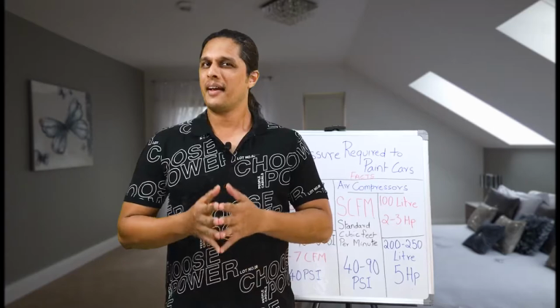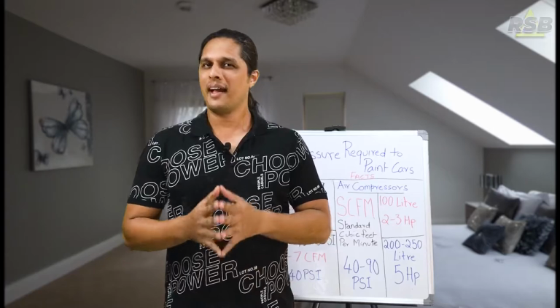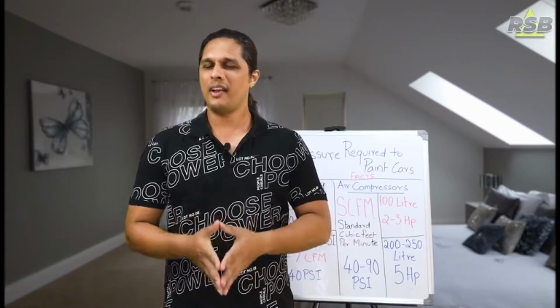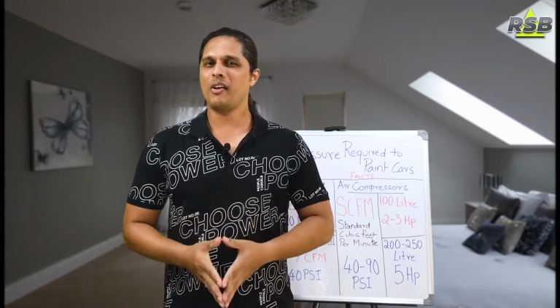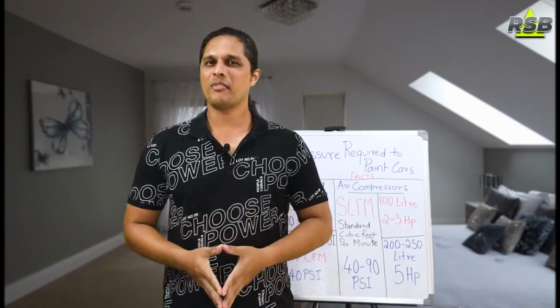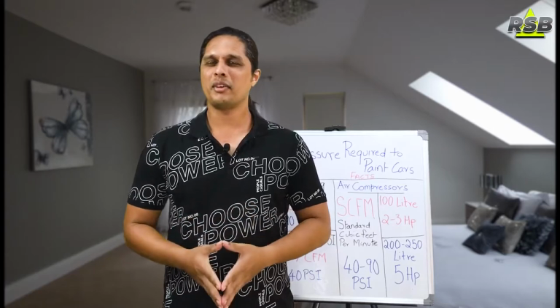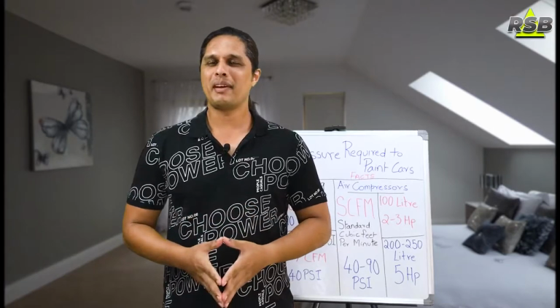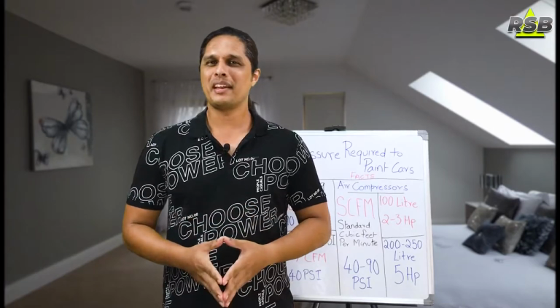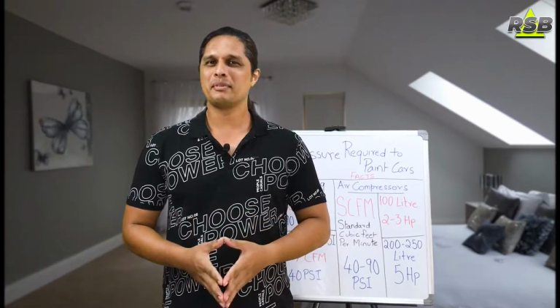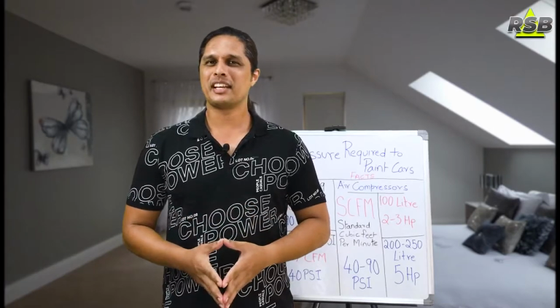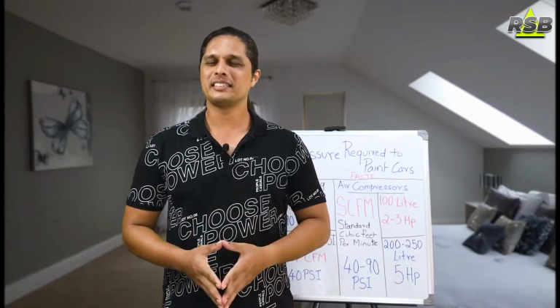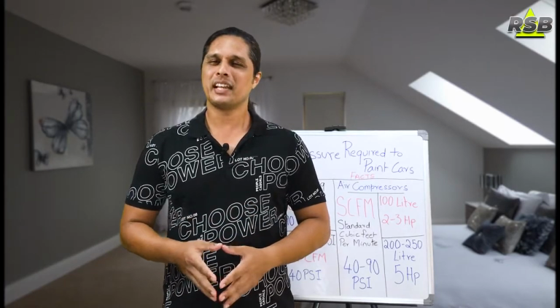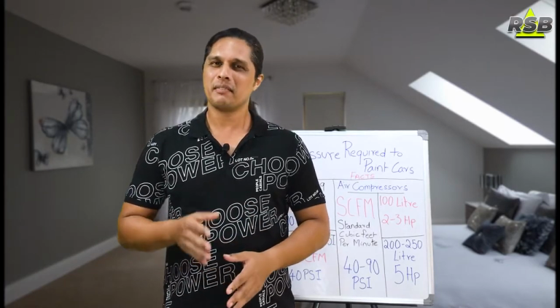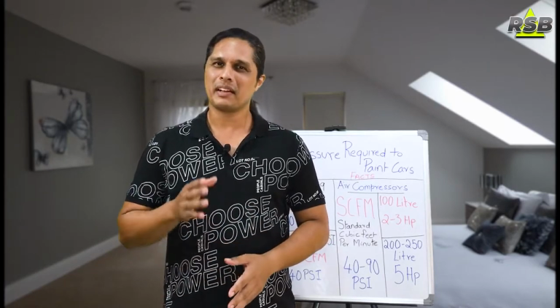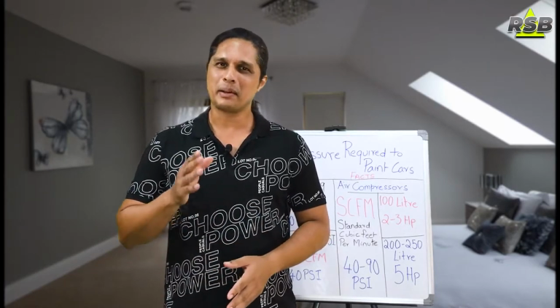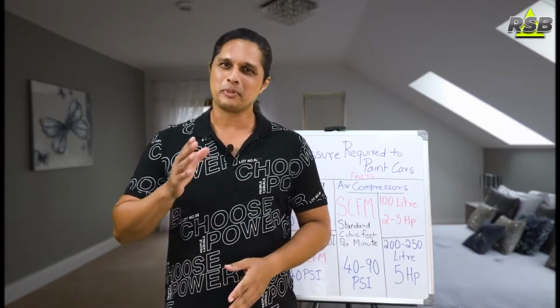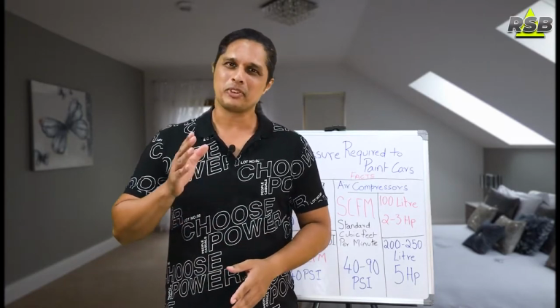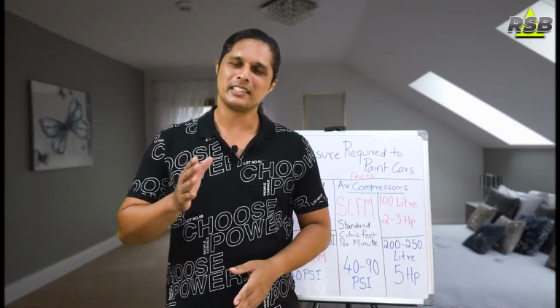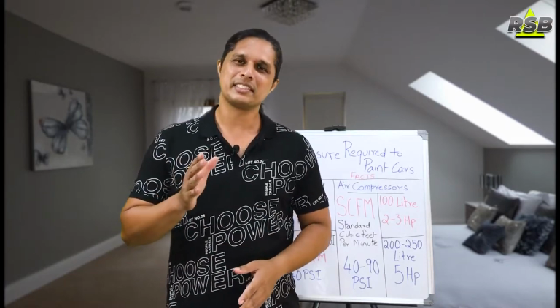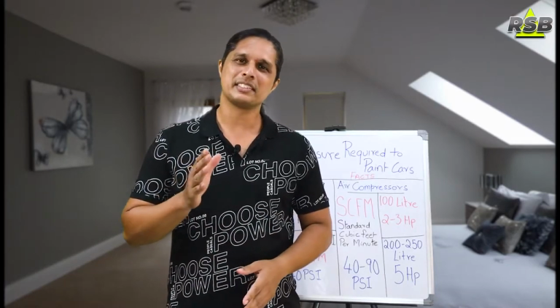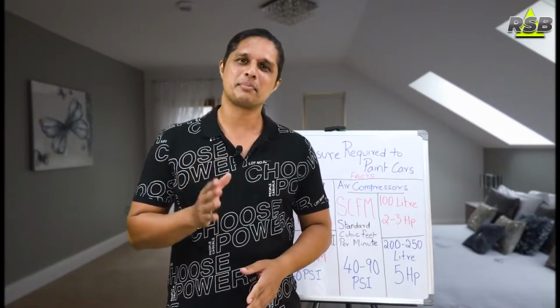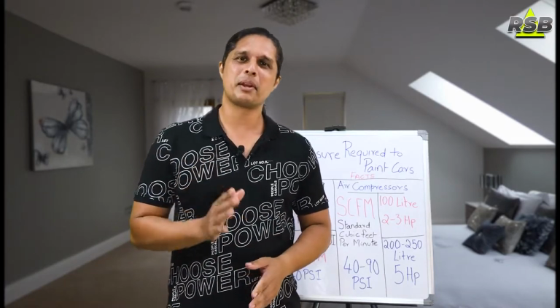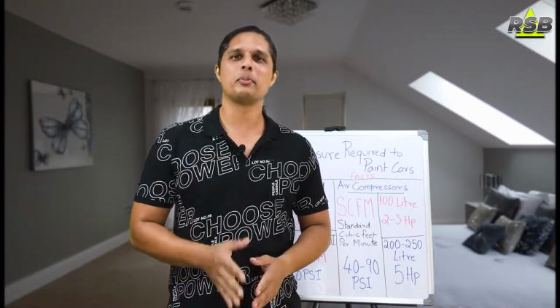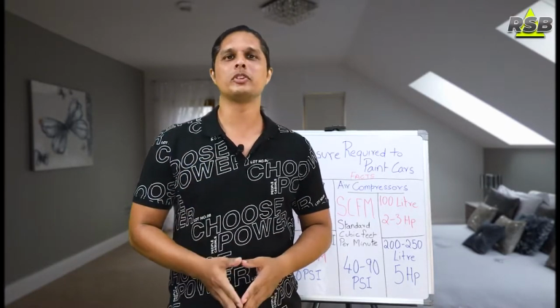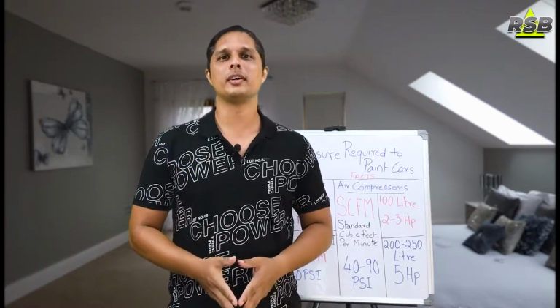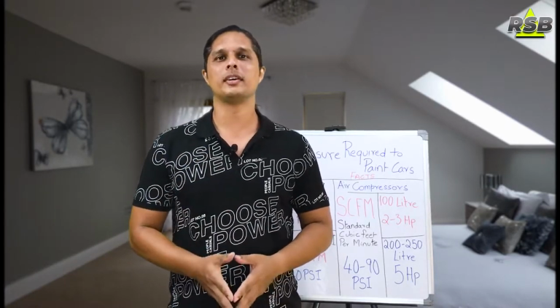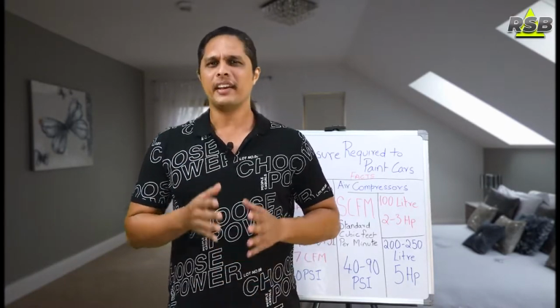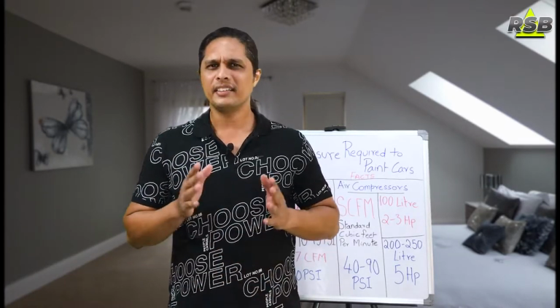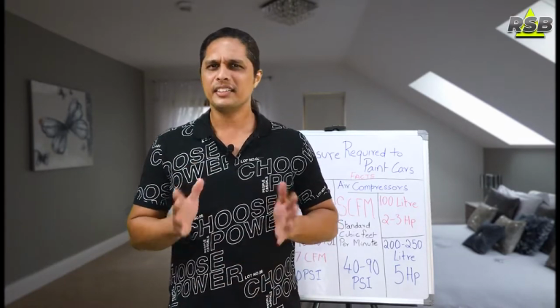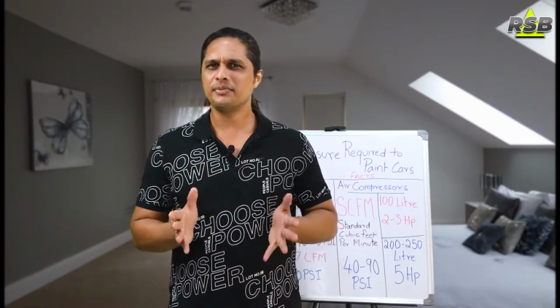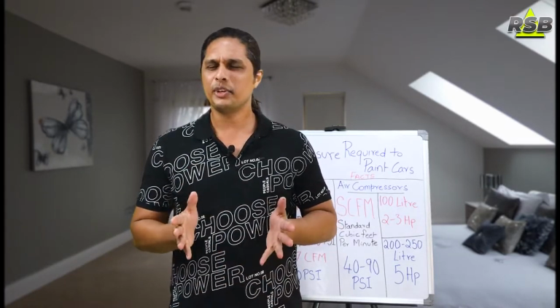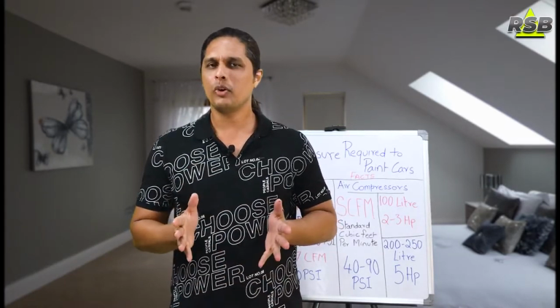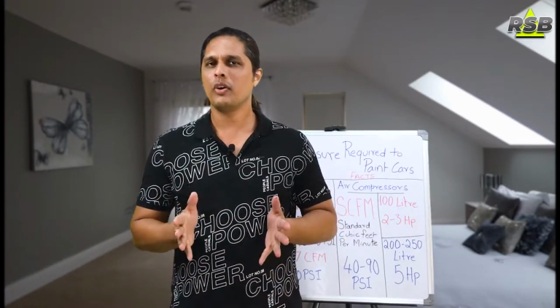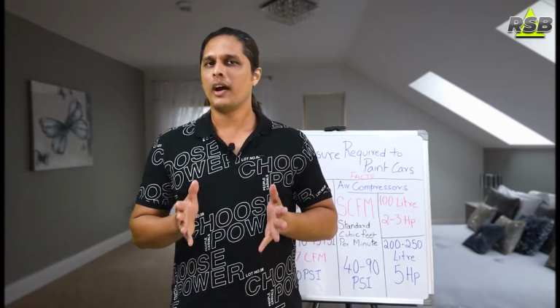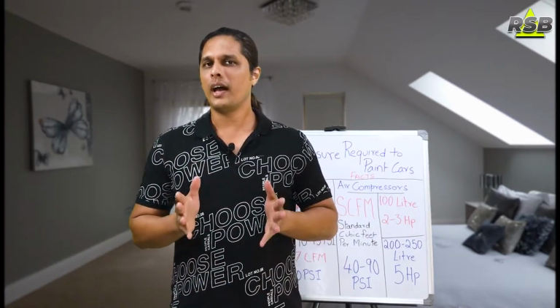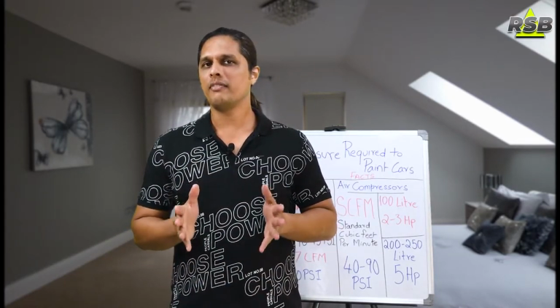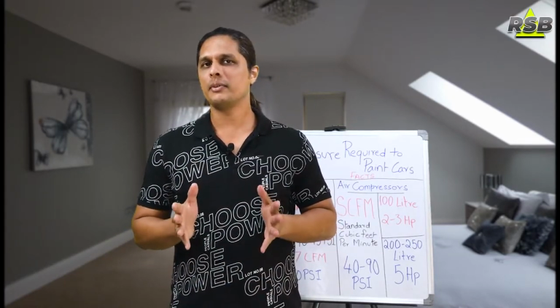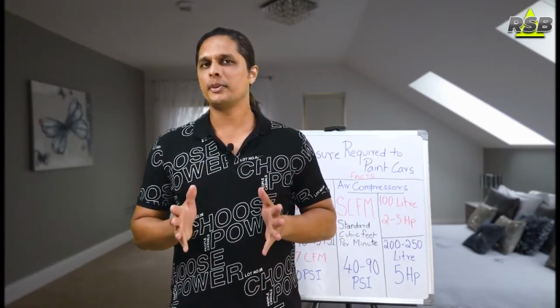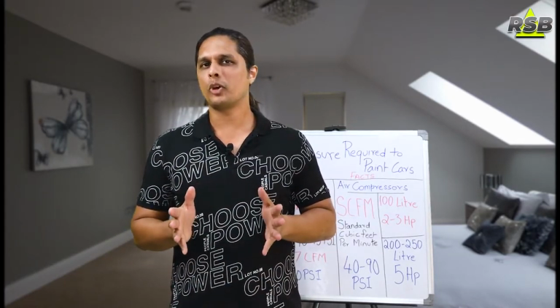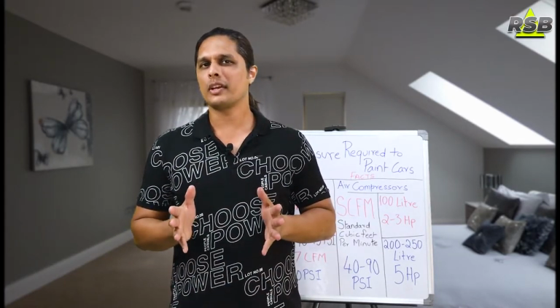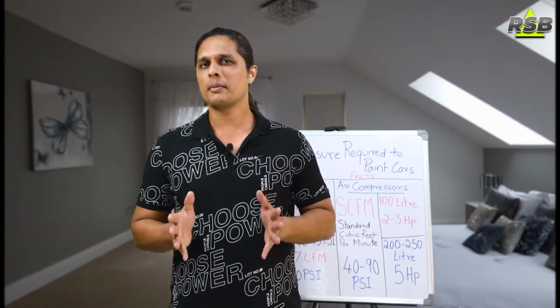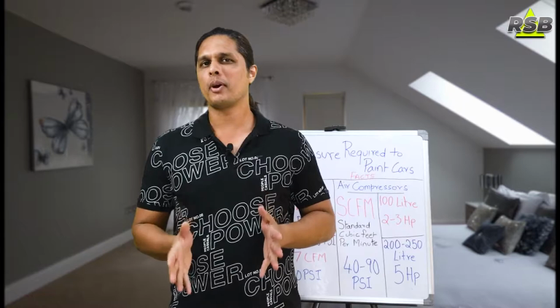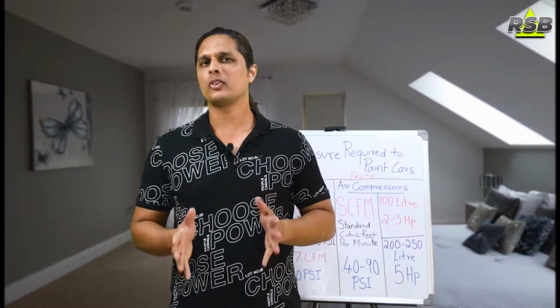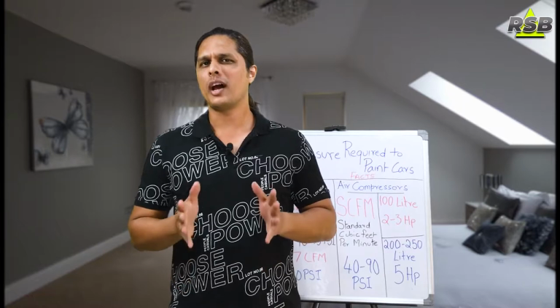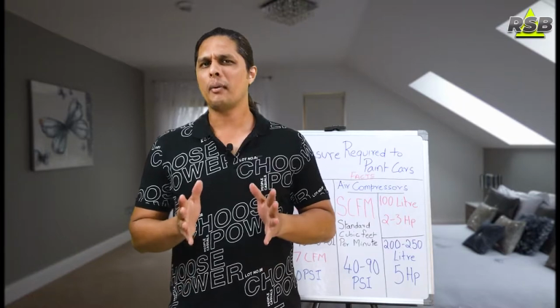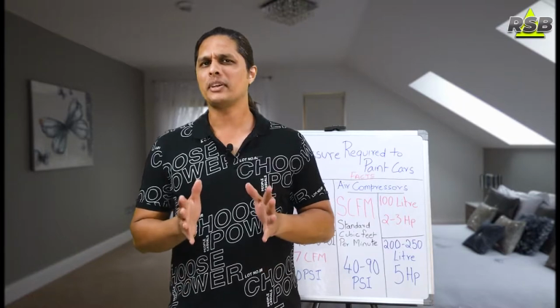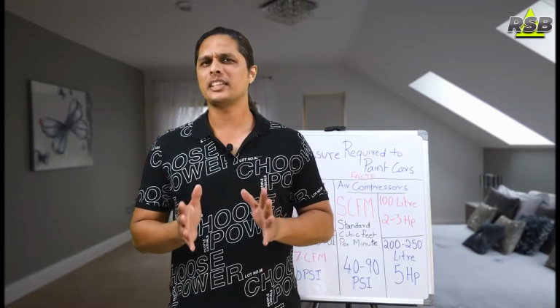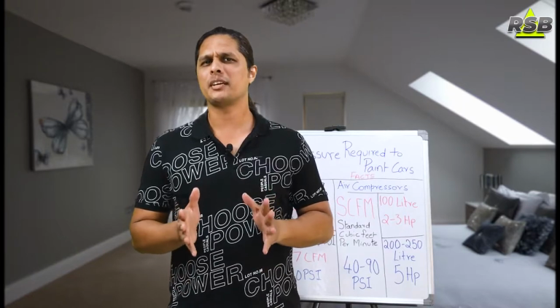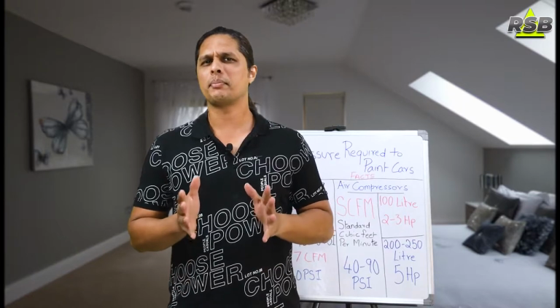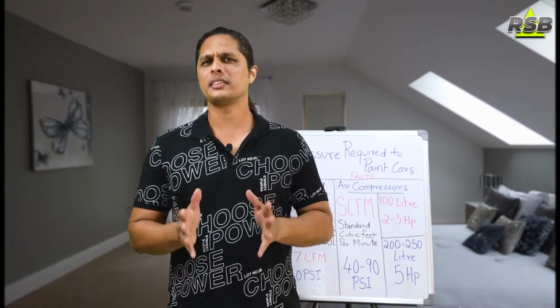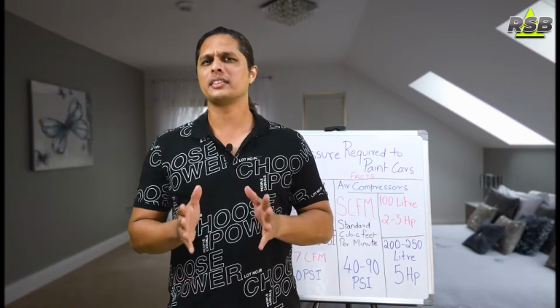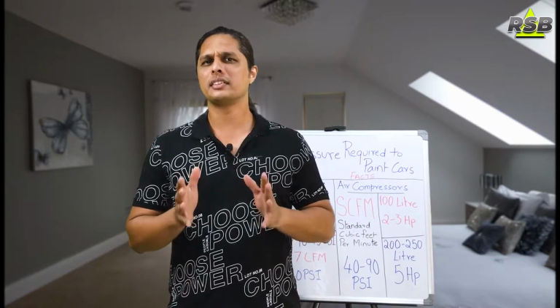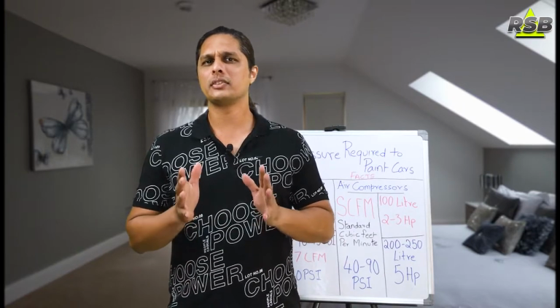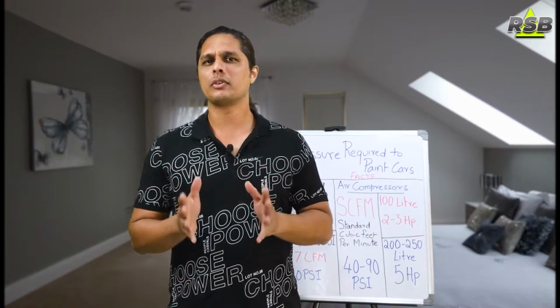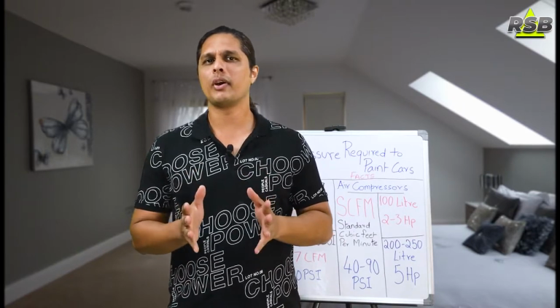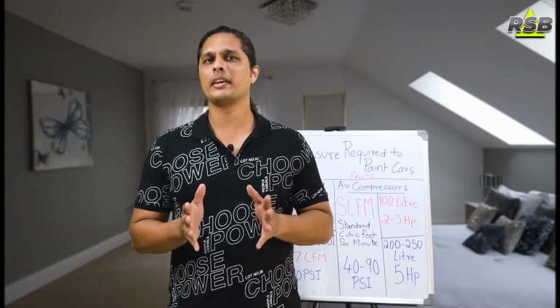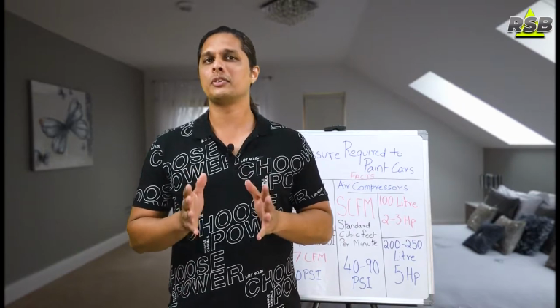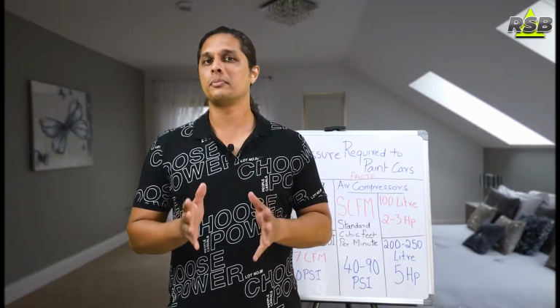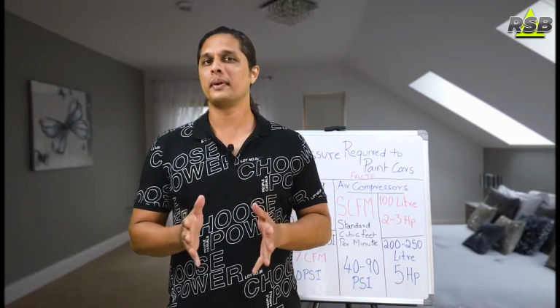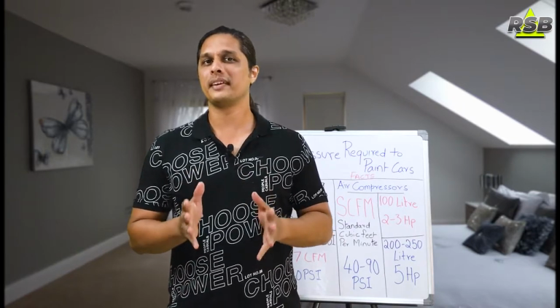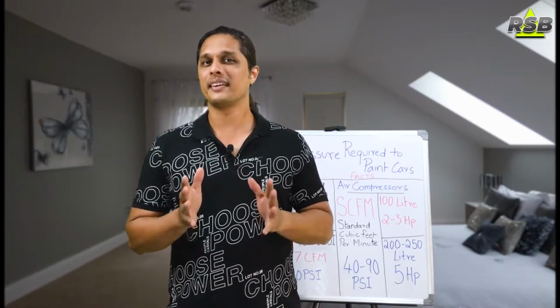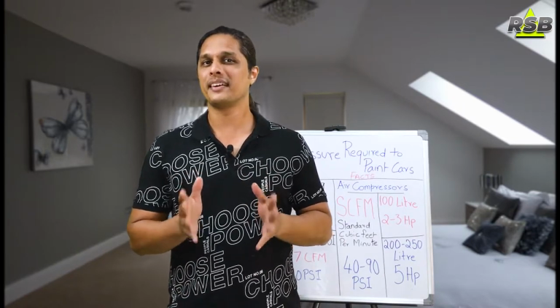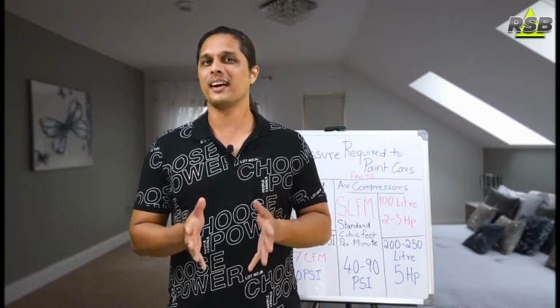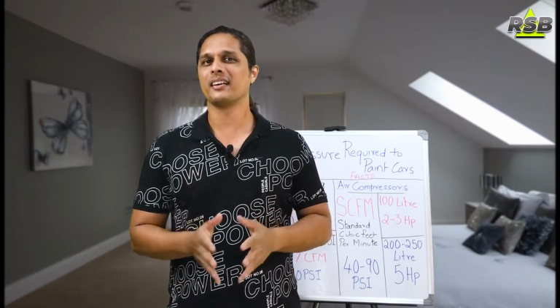Hello everyone, my name is Raisan and welcome to Raisan's Prebooth. In this video, I will be talking about how much air pressure is required to paint a car.